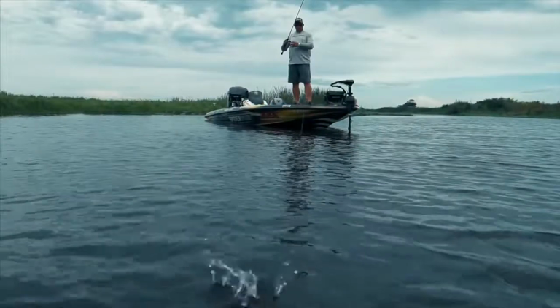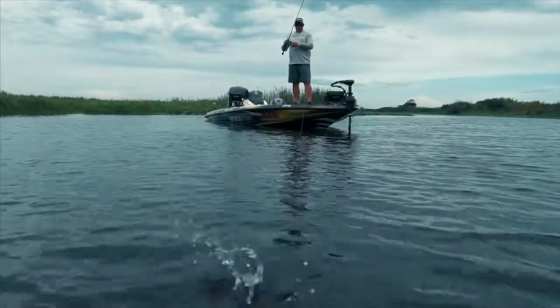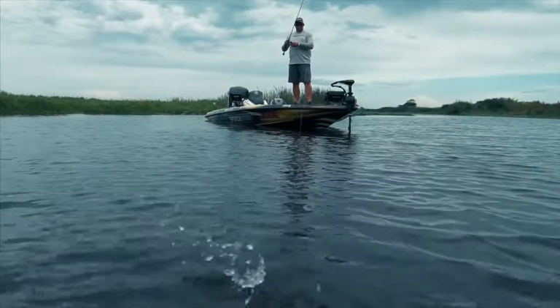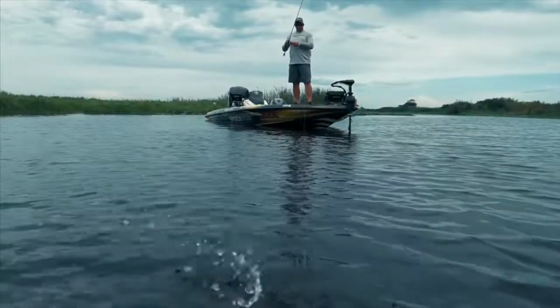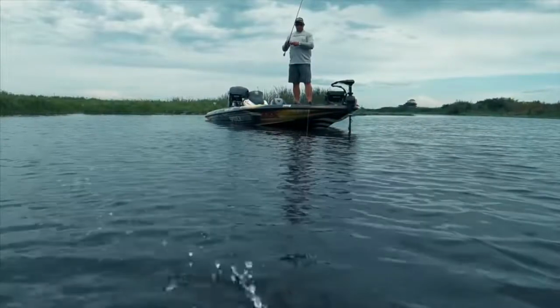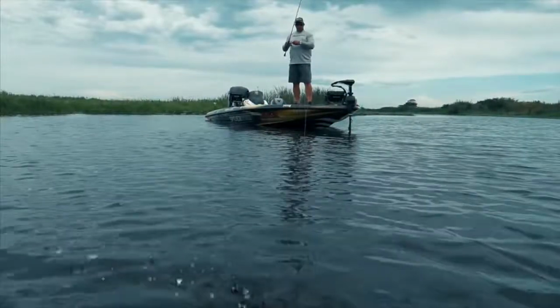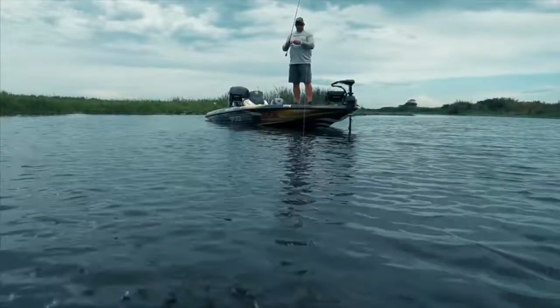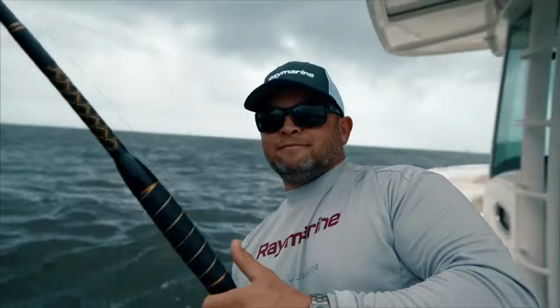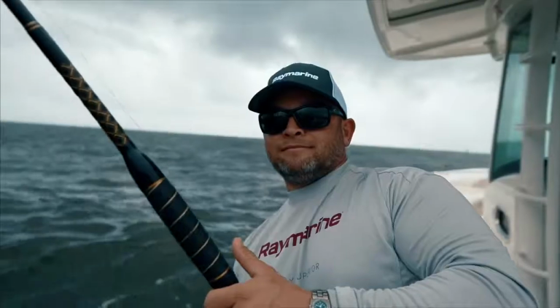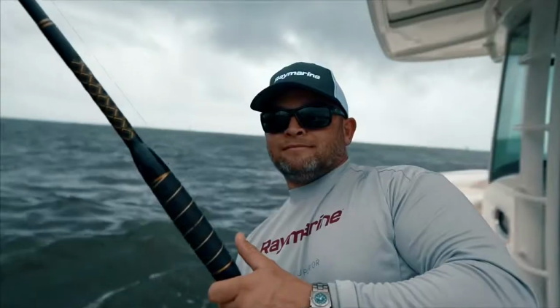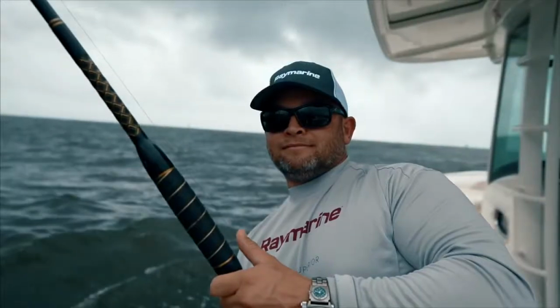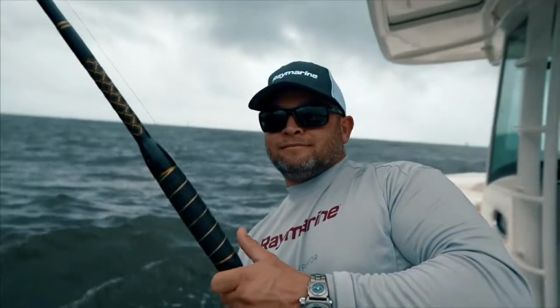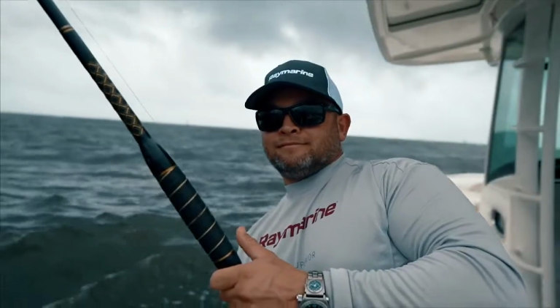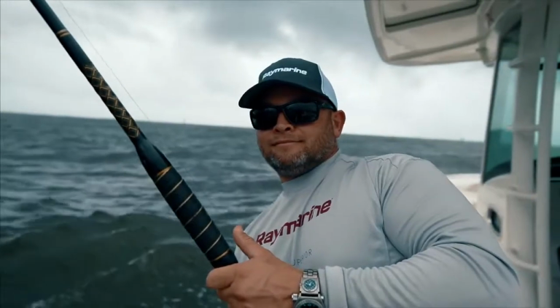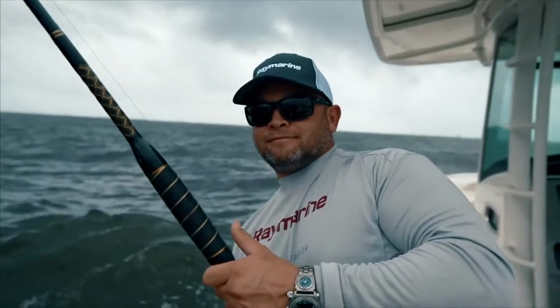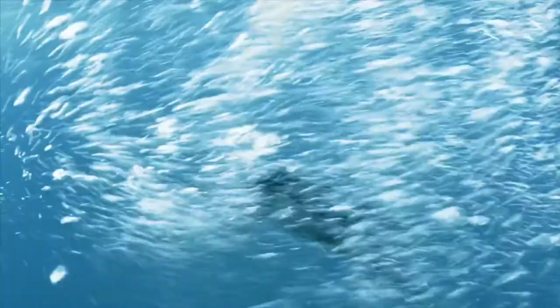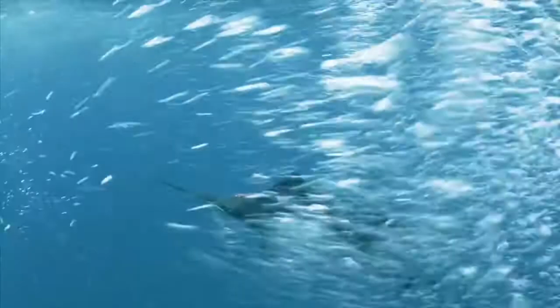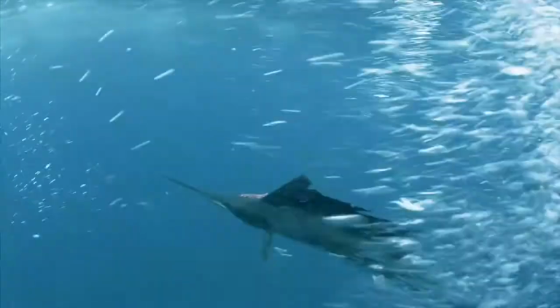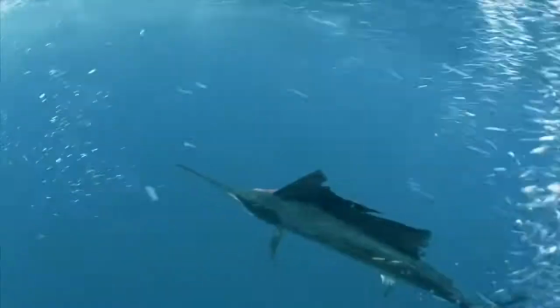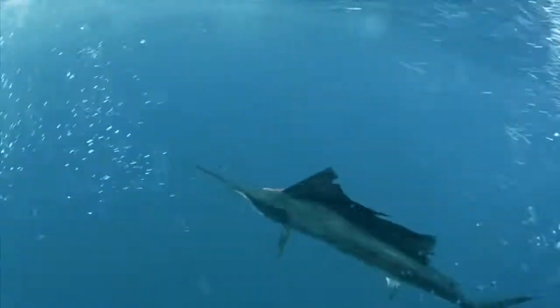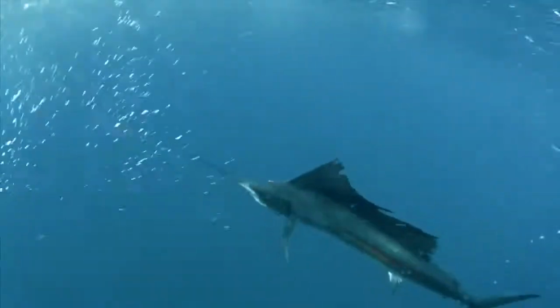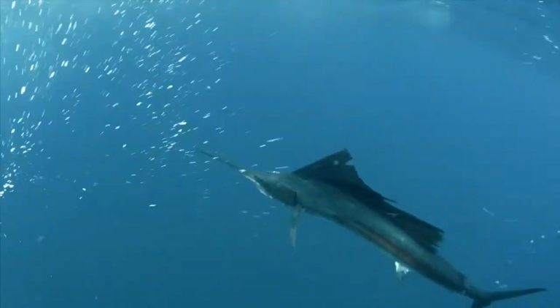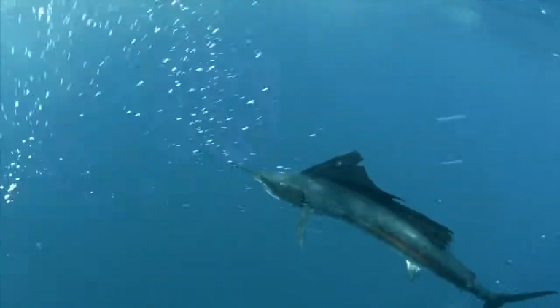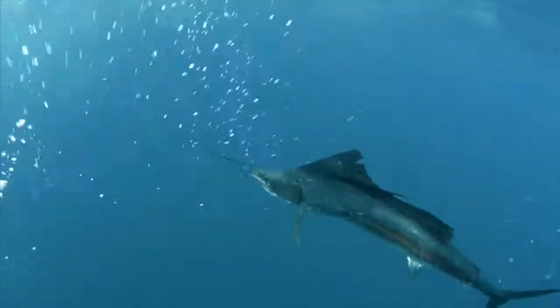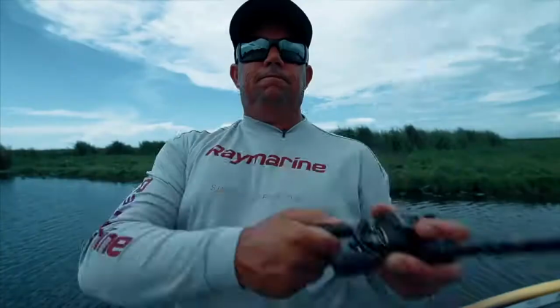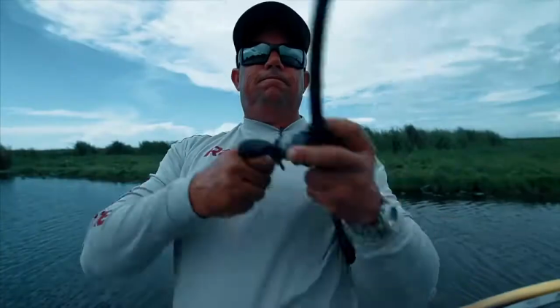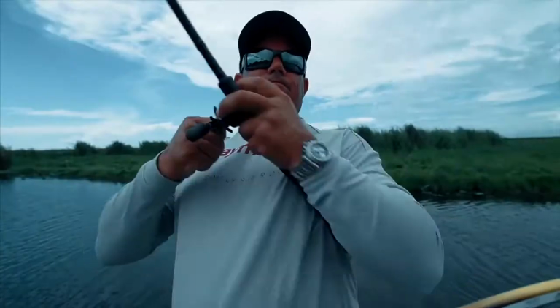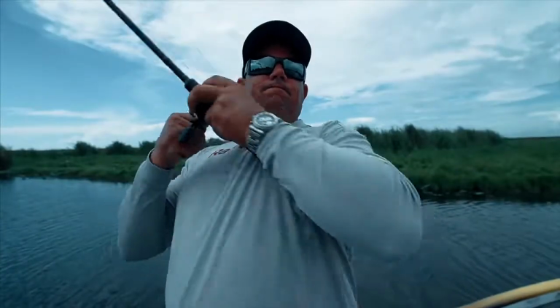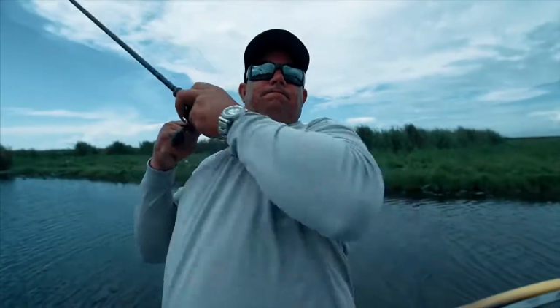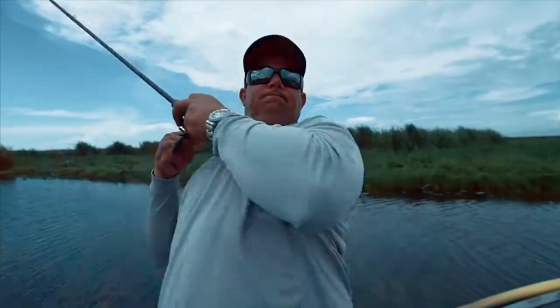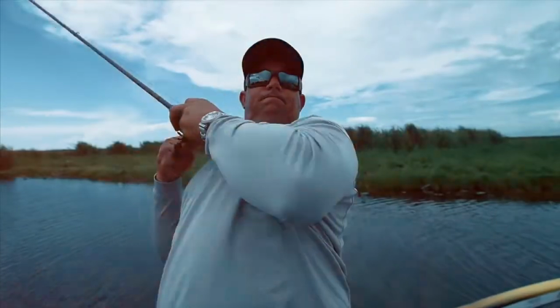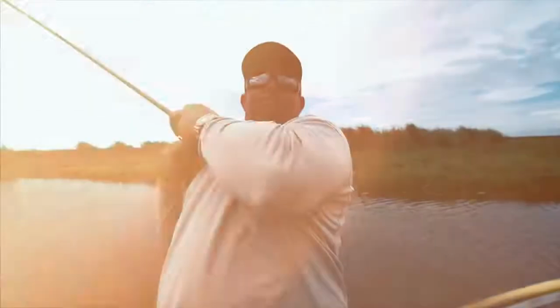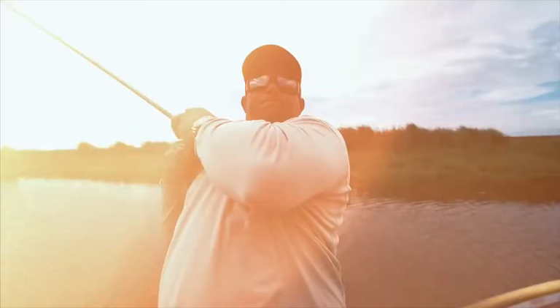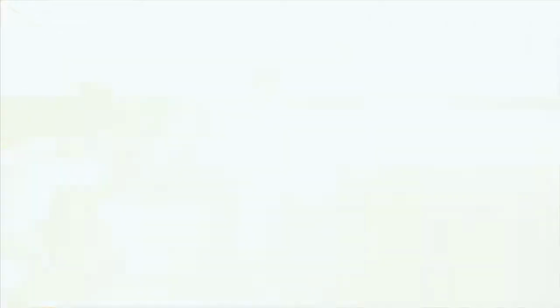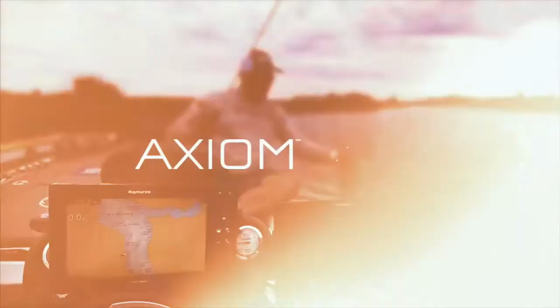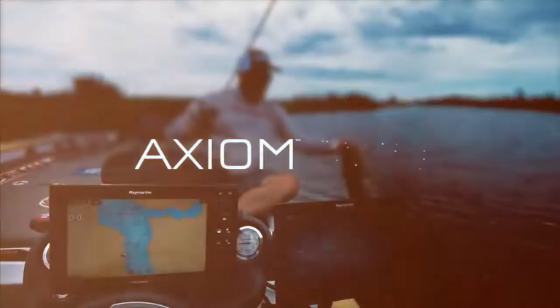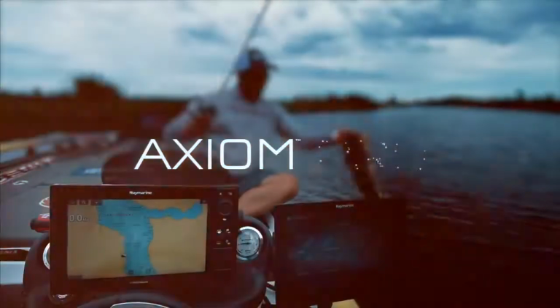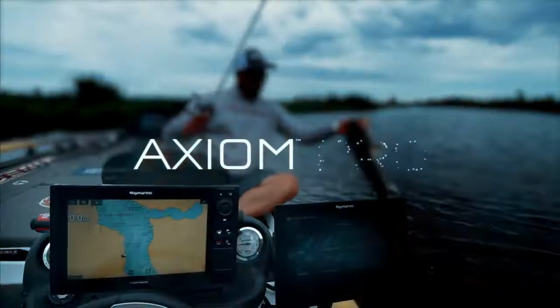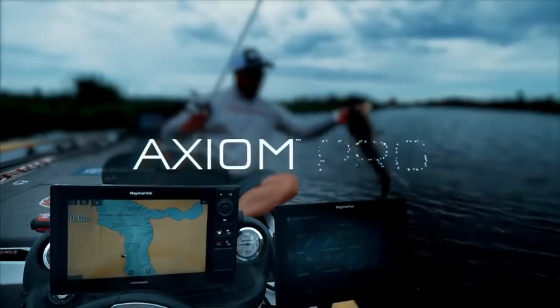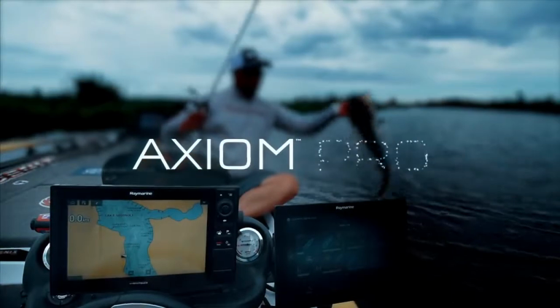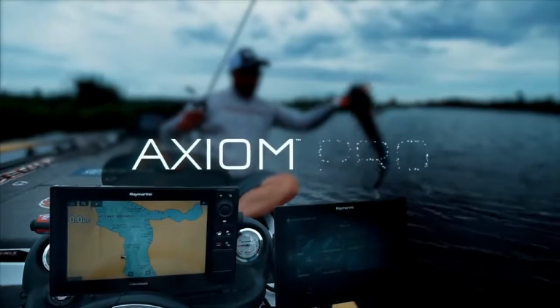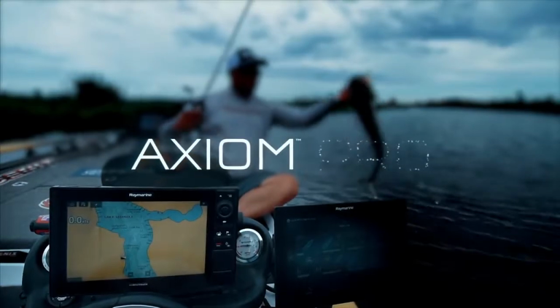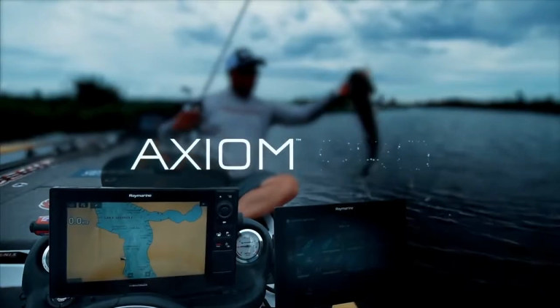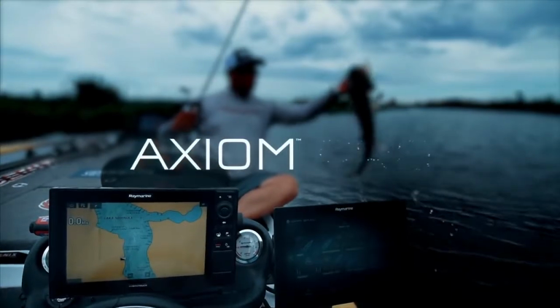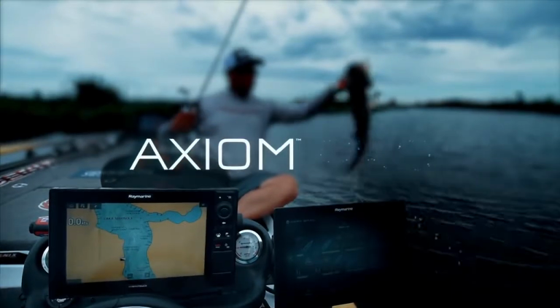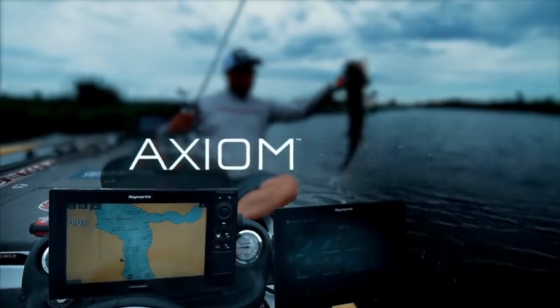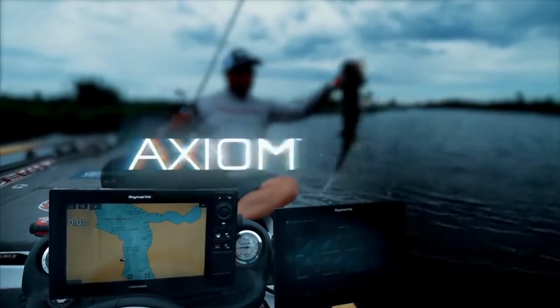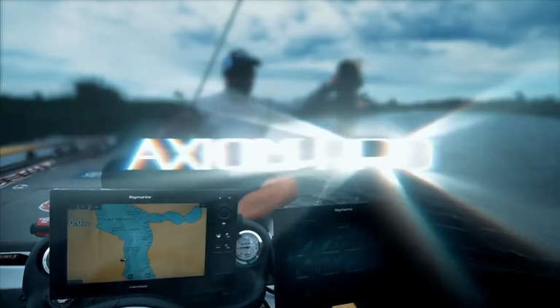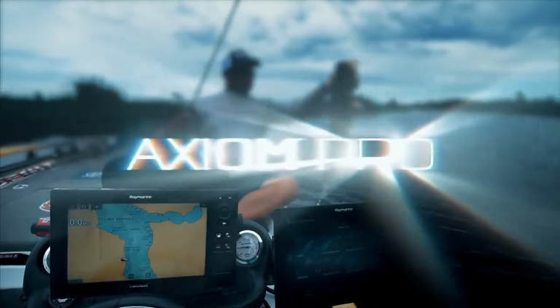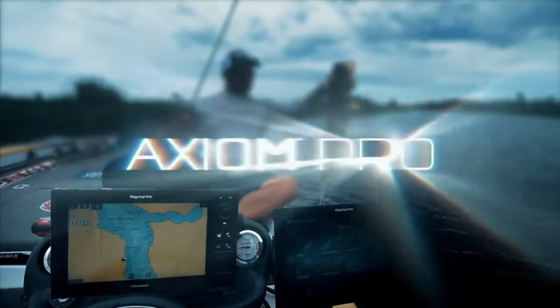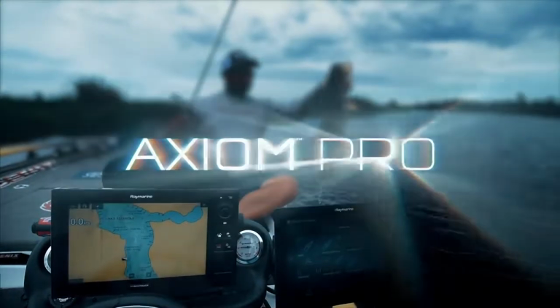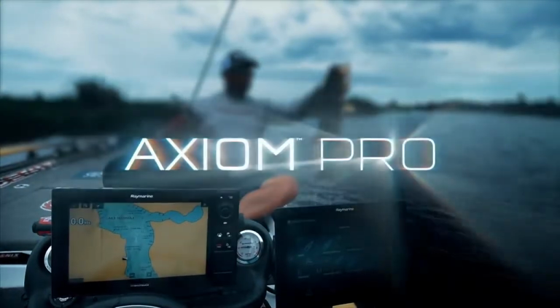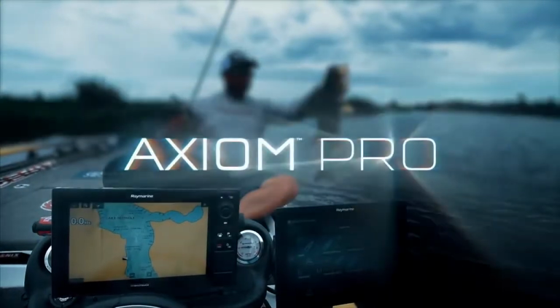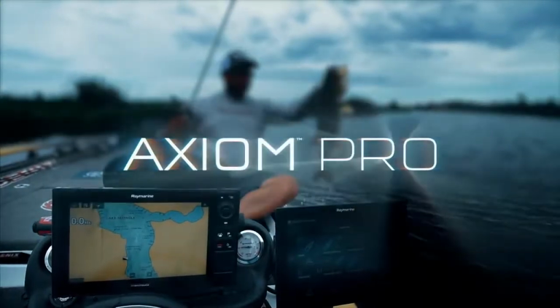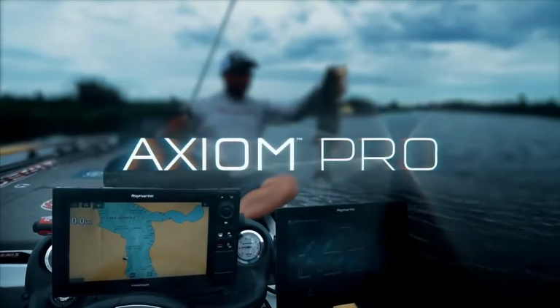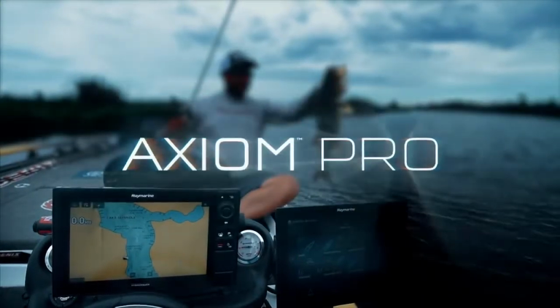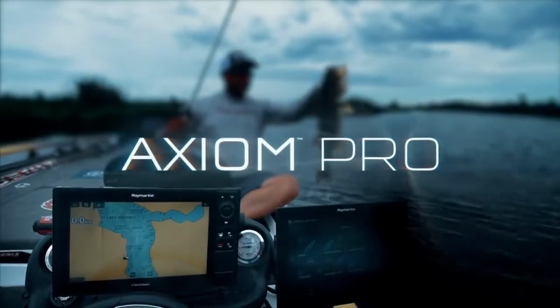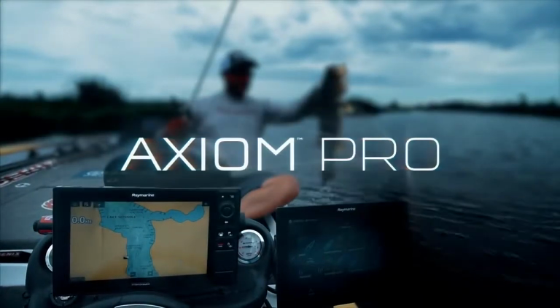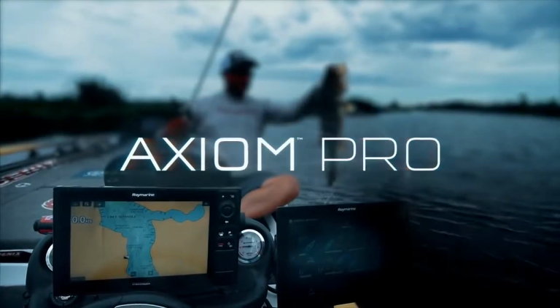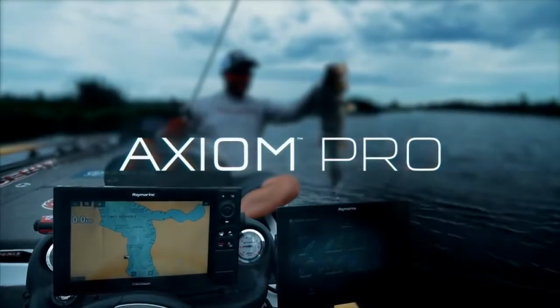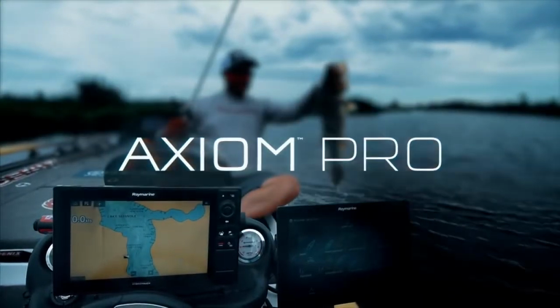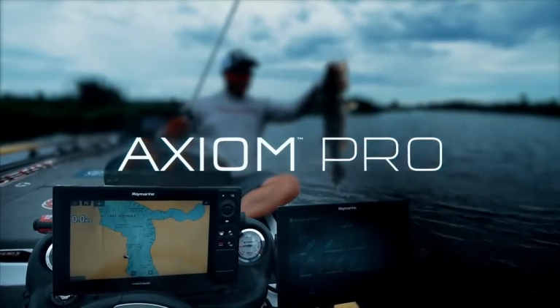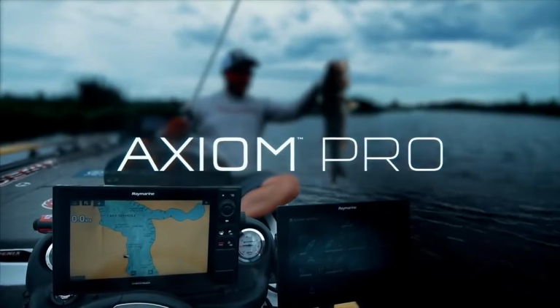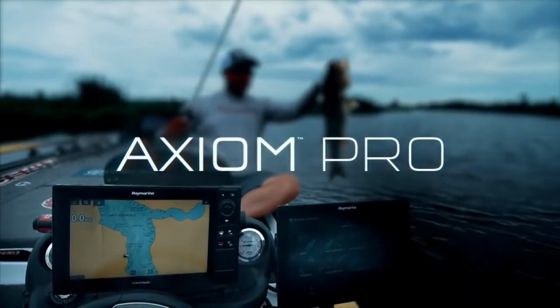Smooth operation, blazing fast performance. The new Axiom Pro from Raymarine — simply superior.